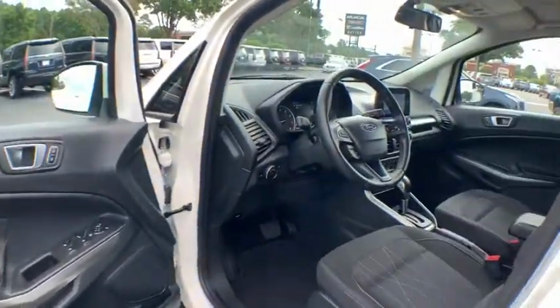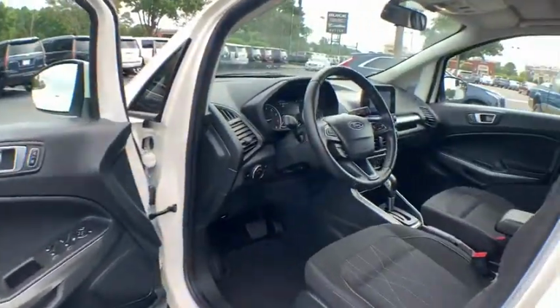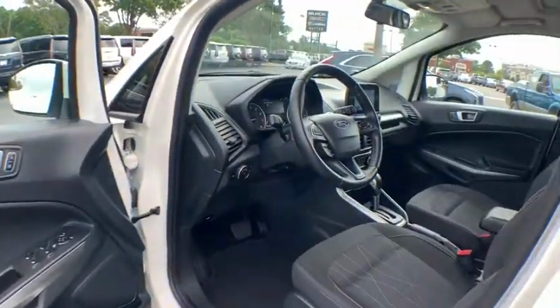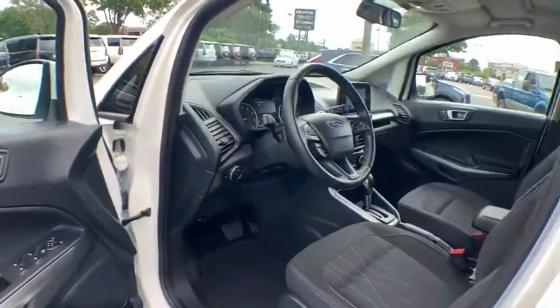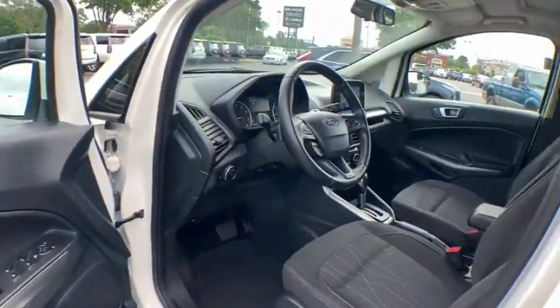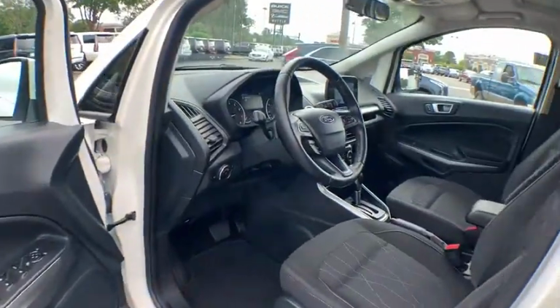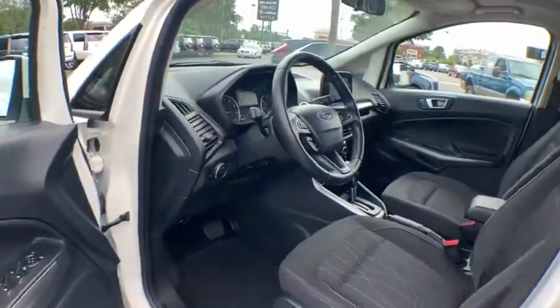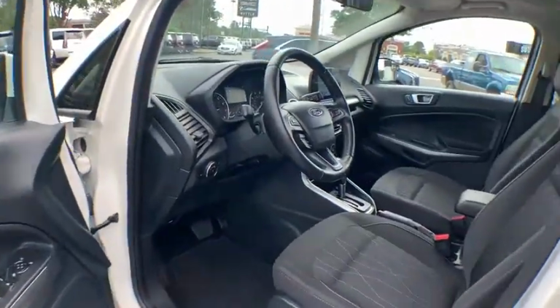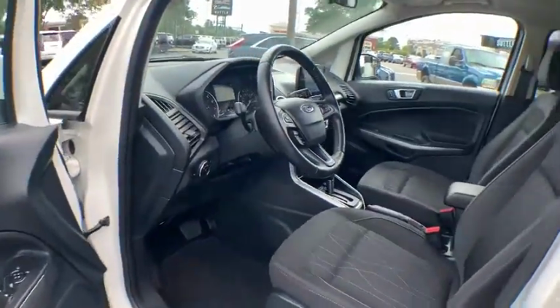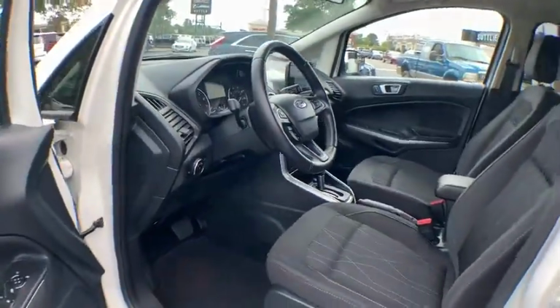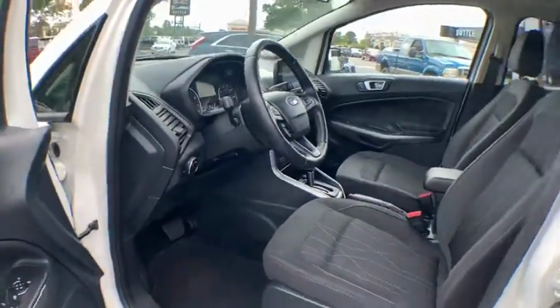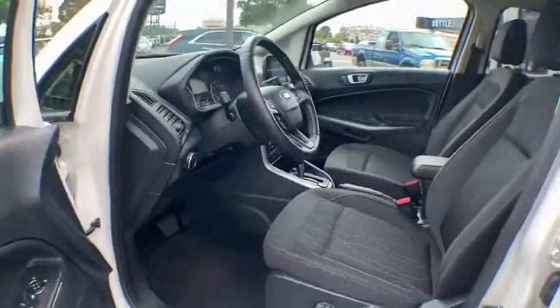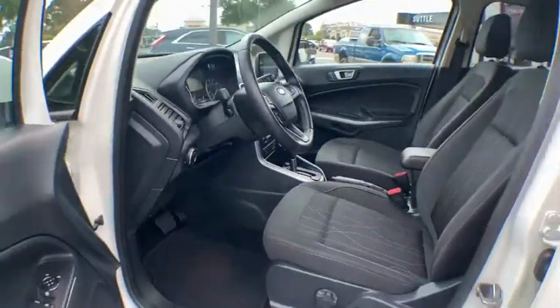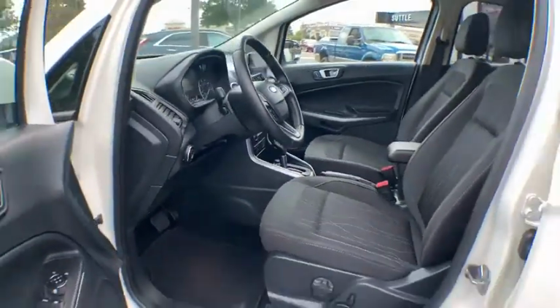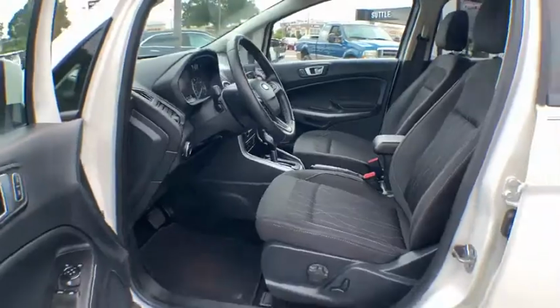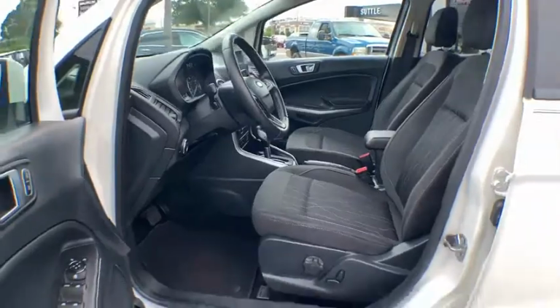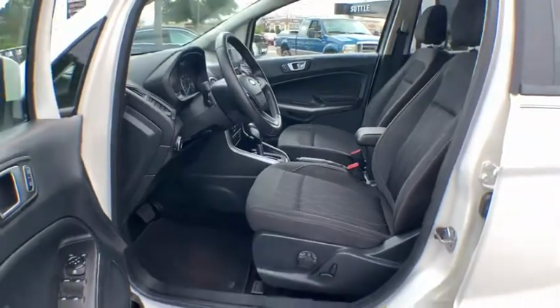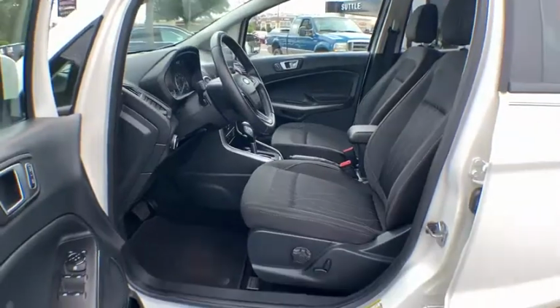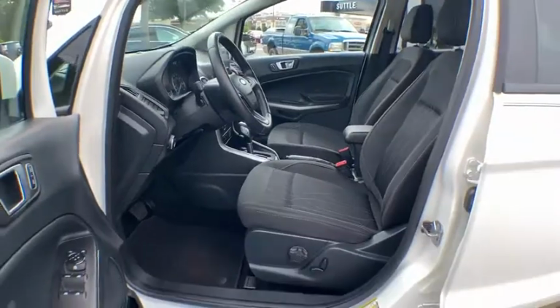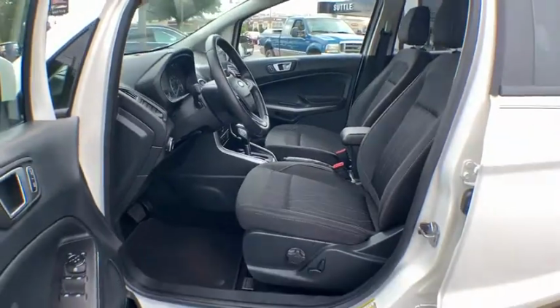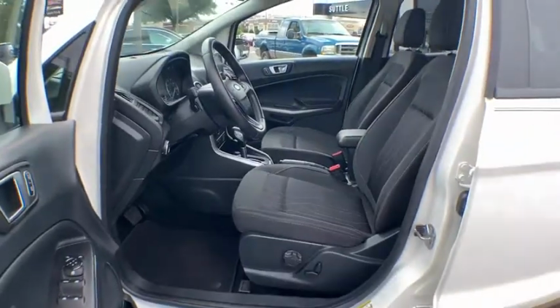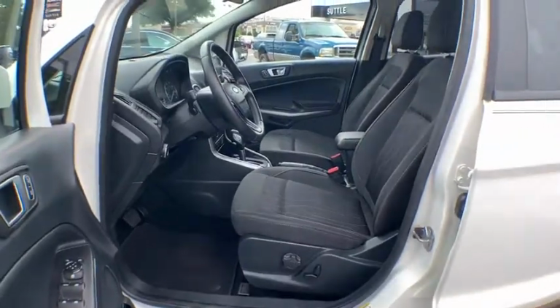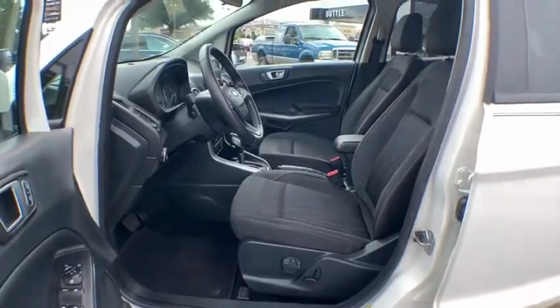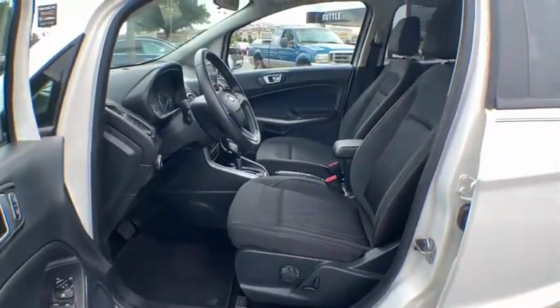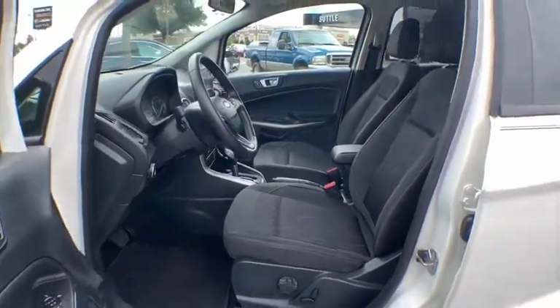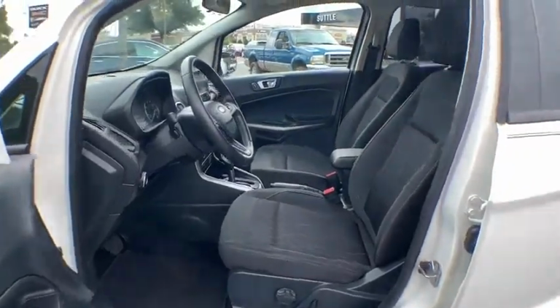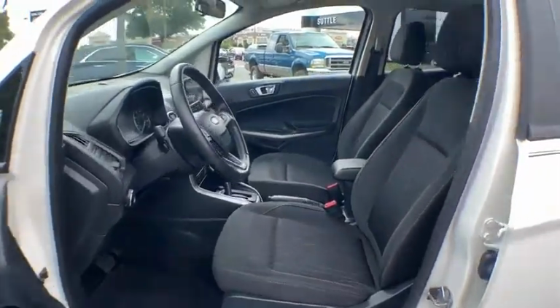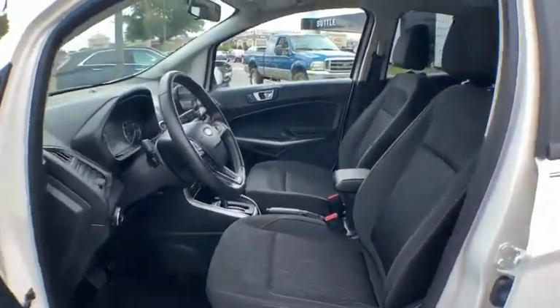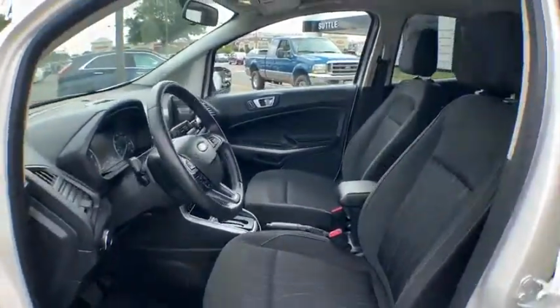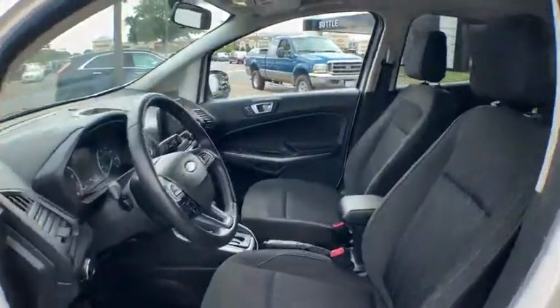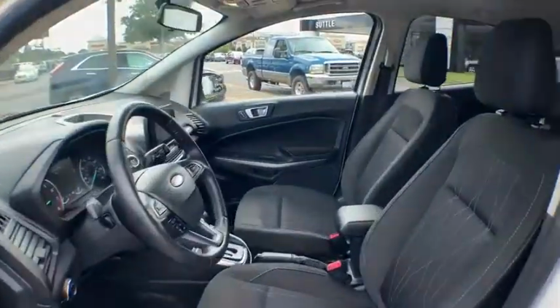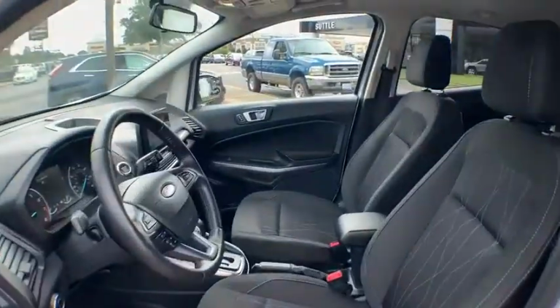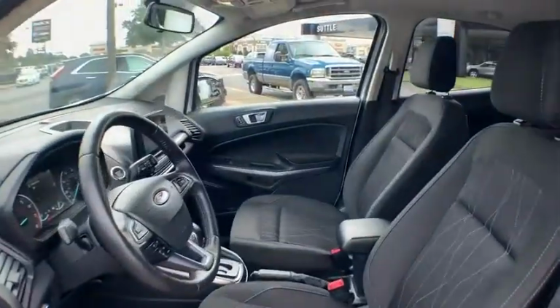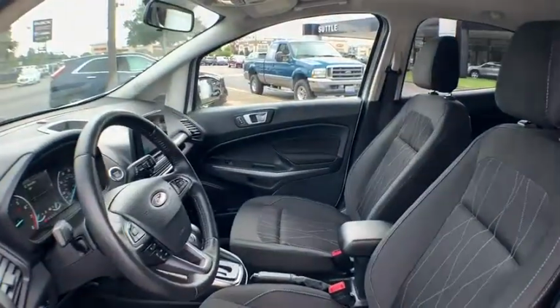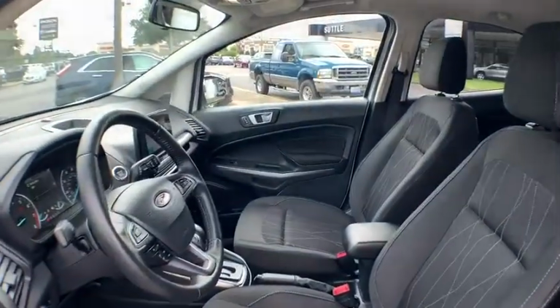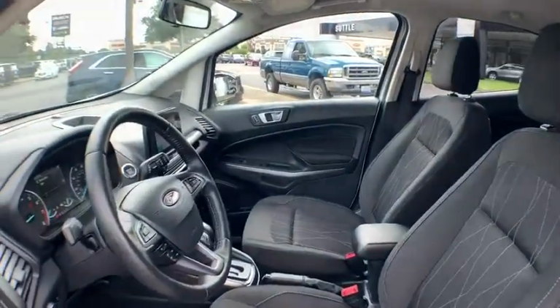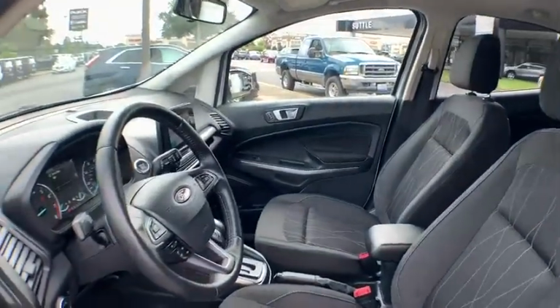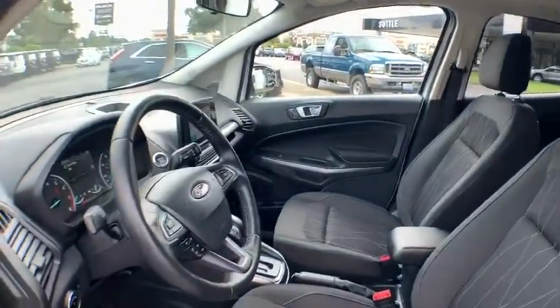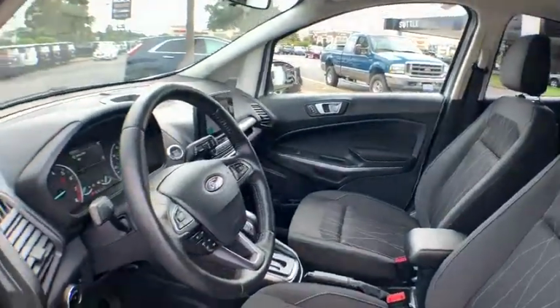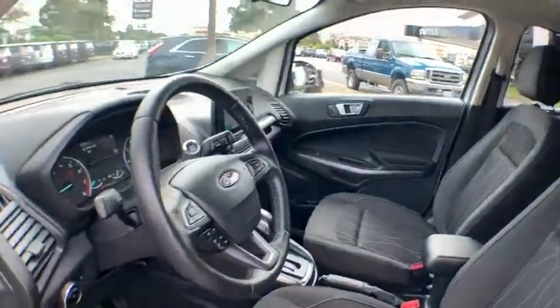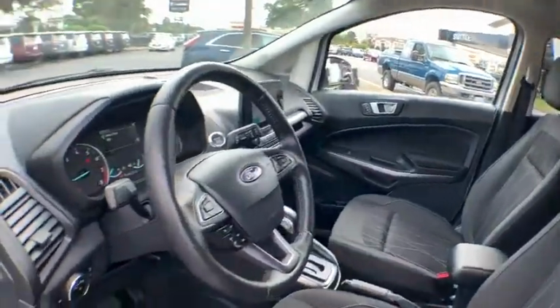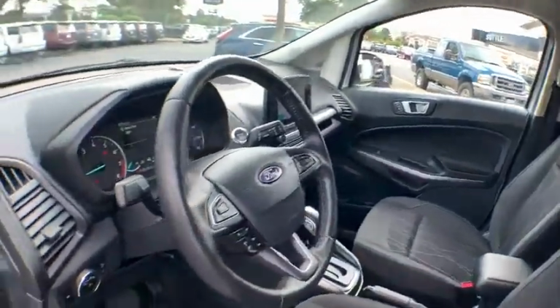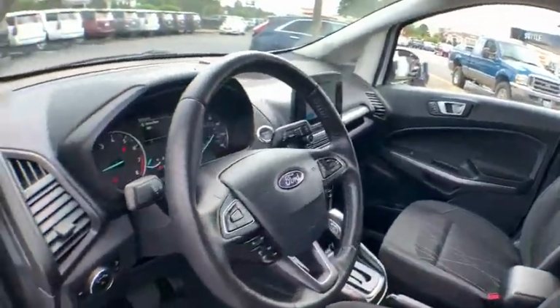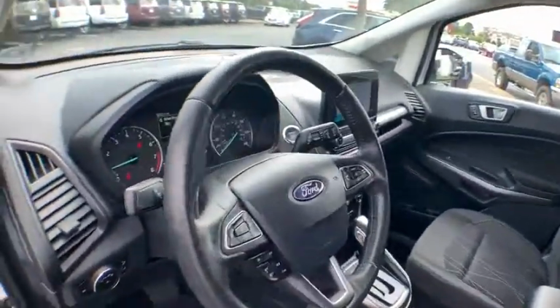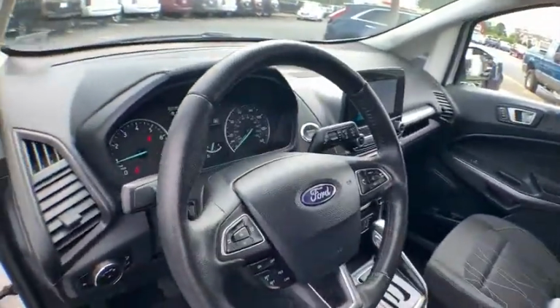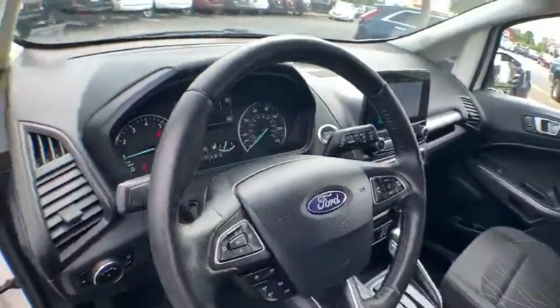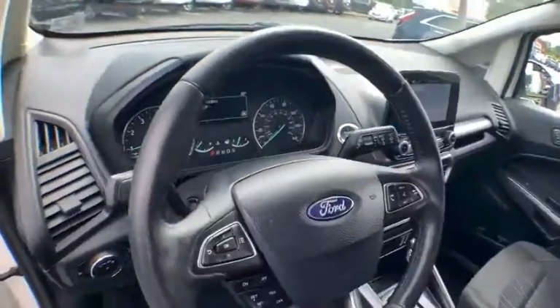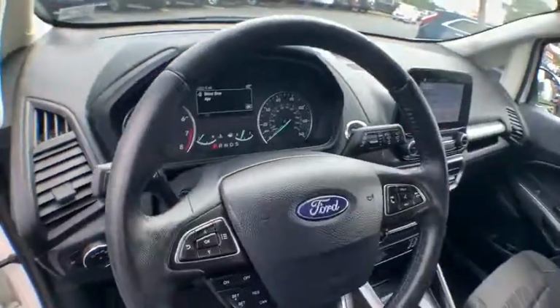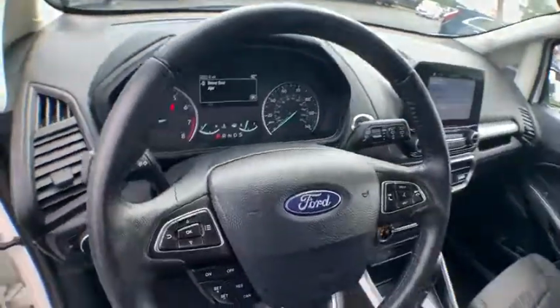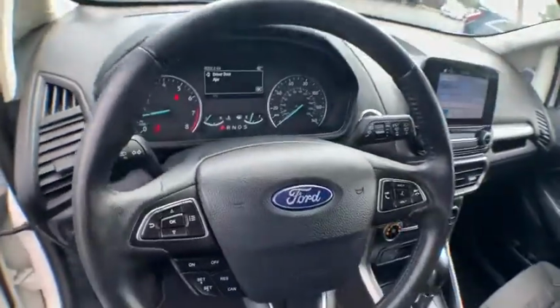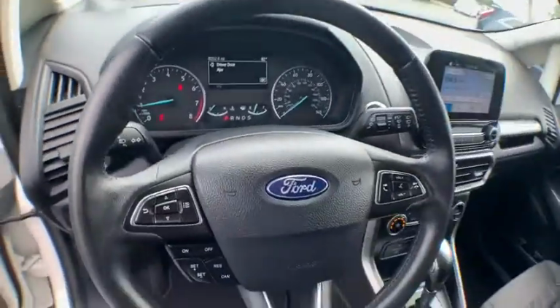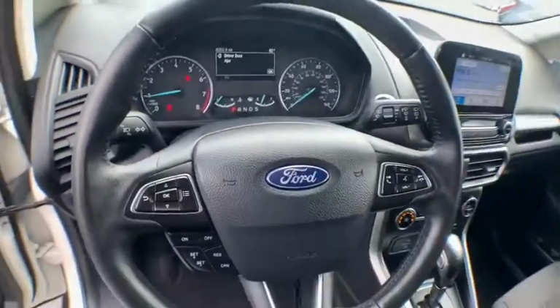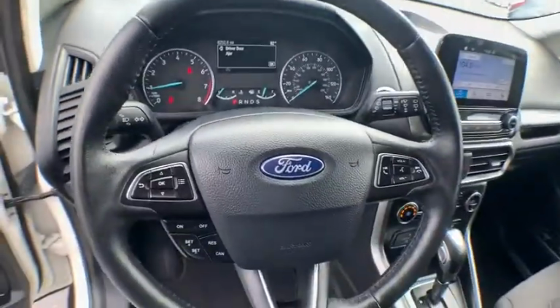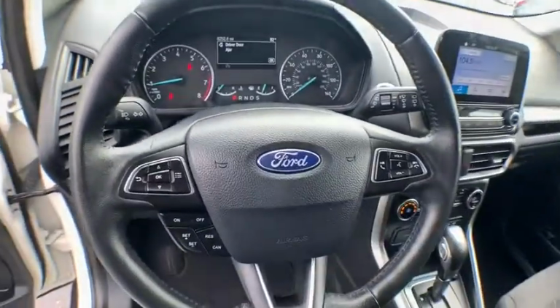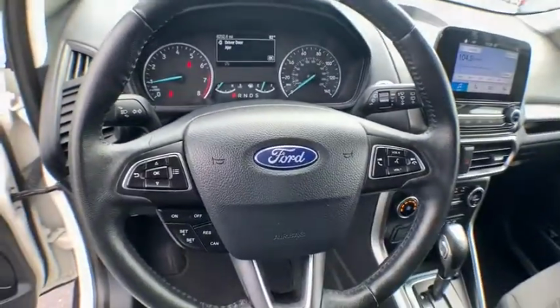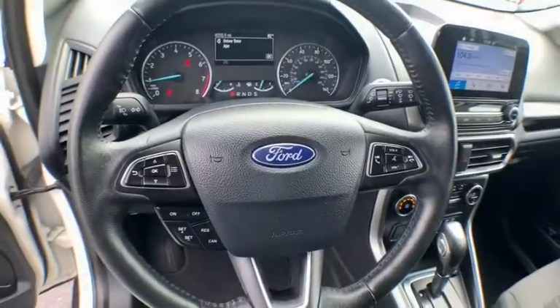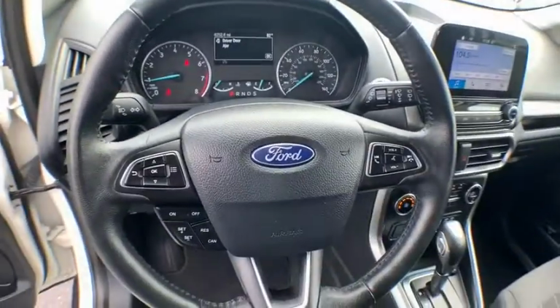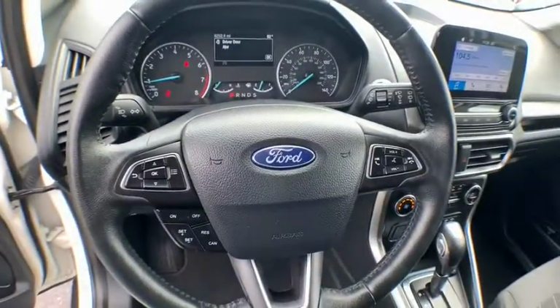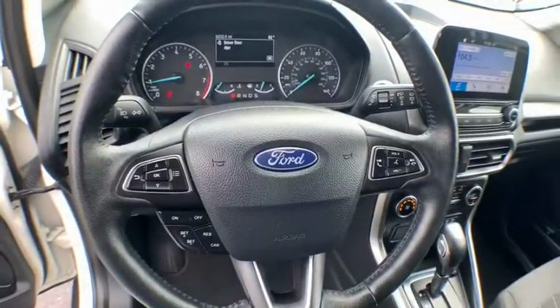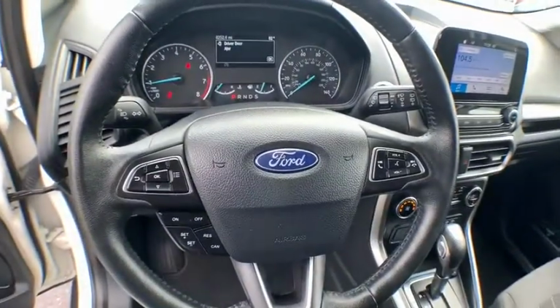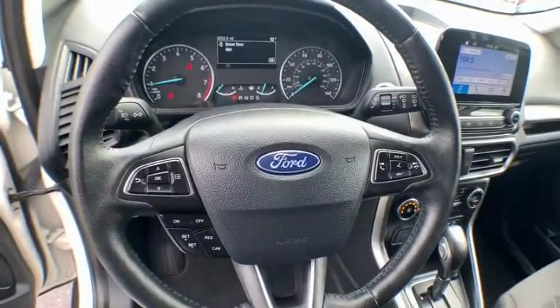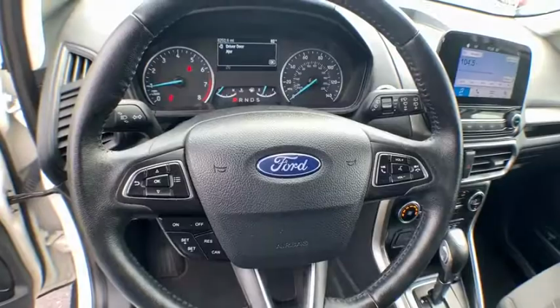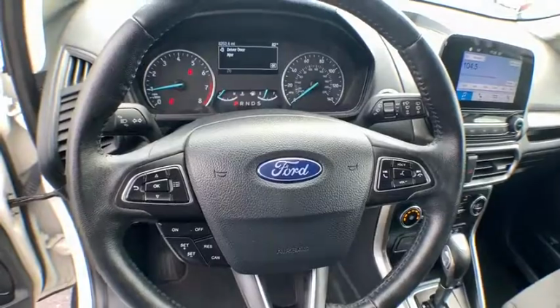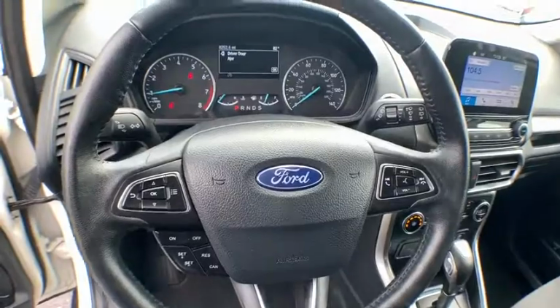Panic alarm, power moonroof, power driver's seat. This beauty will even make your house keys jealous. Drive it today!